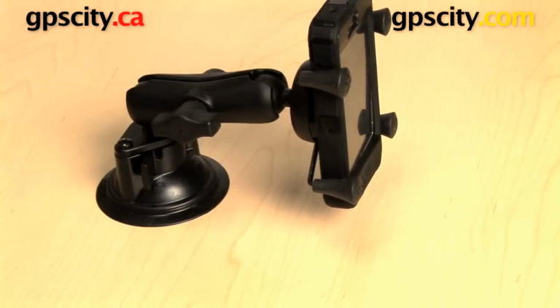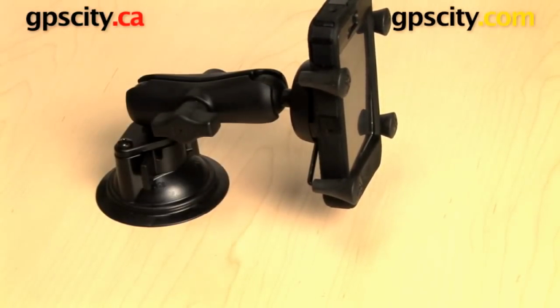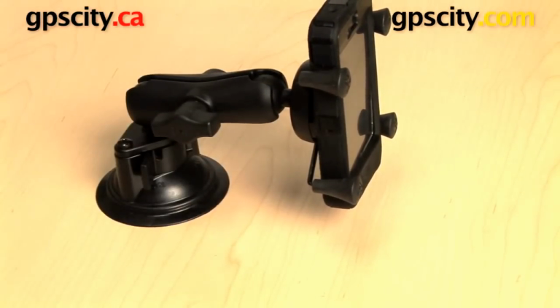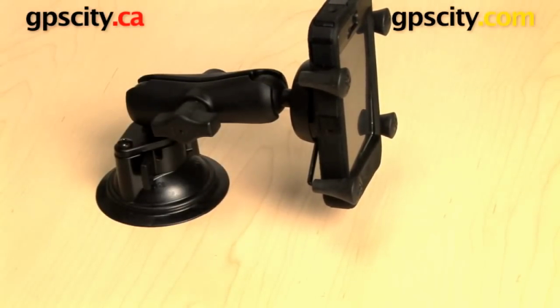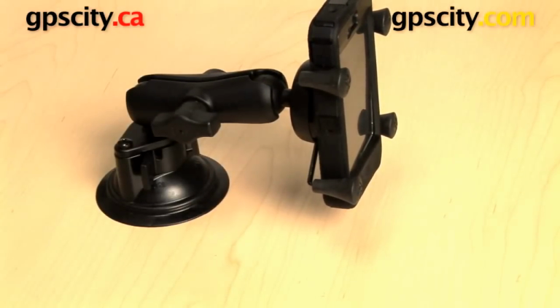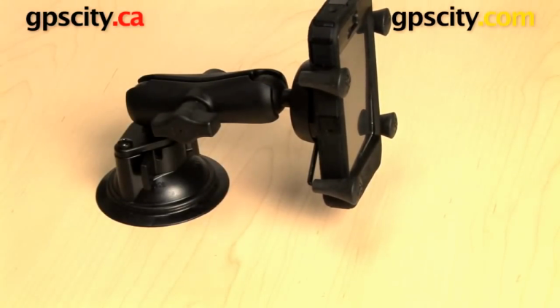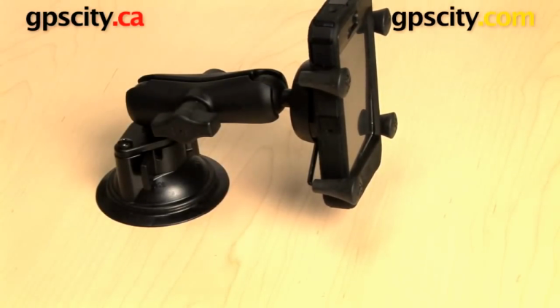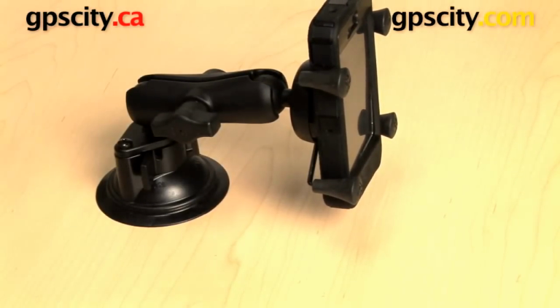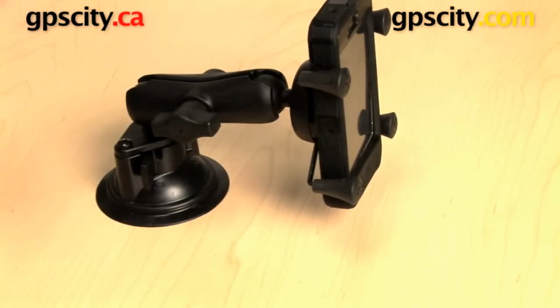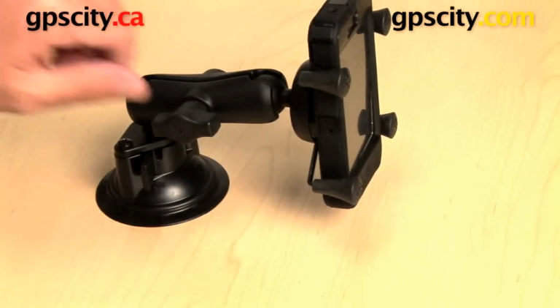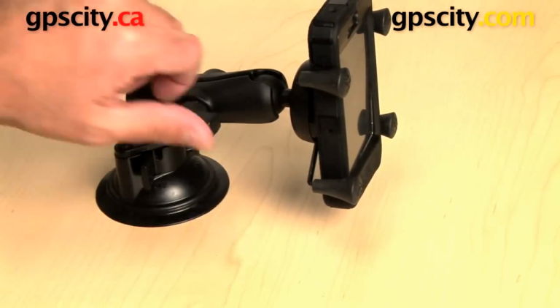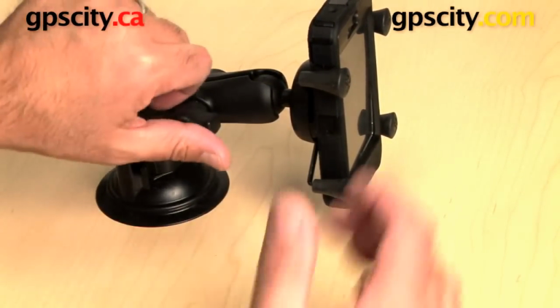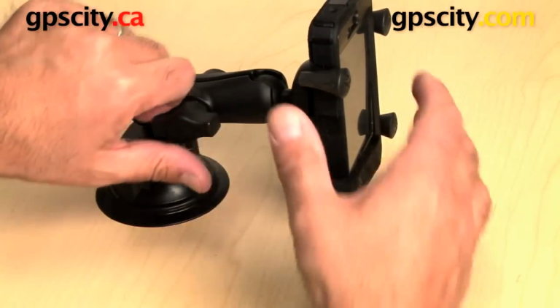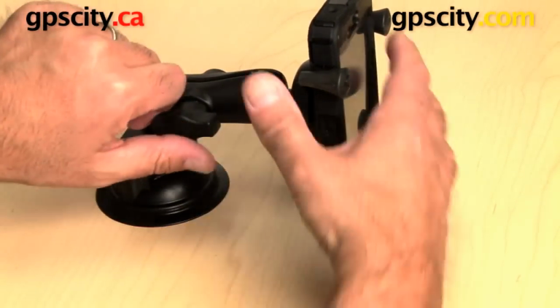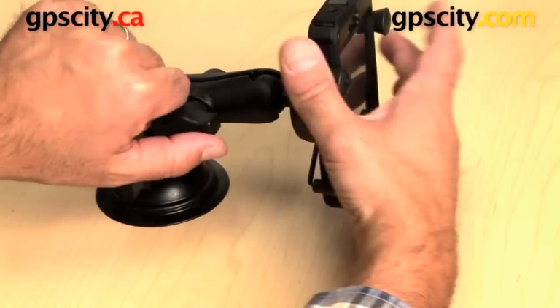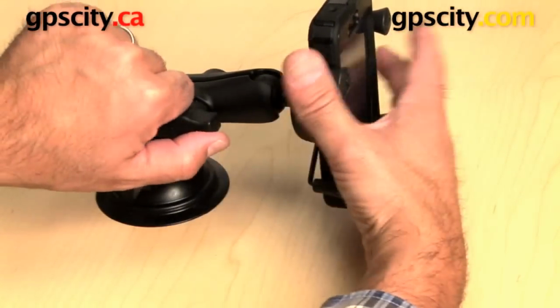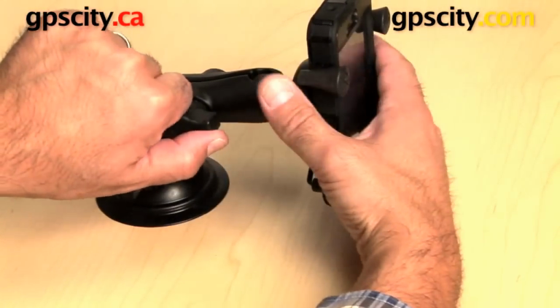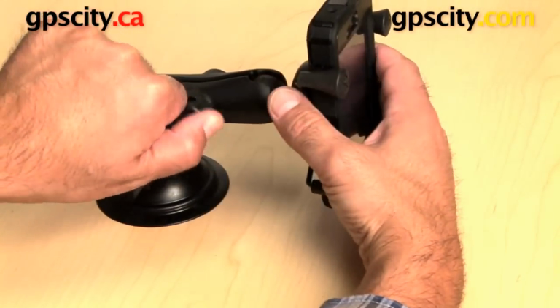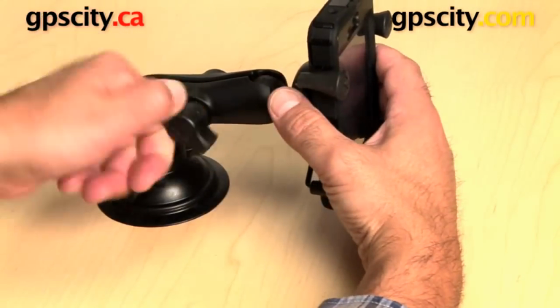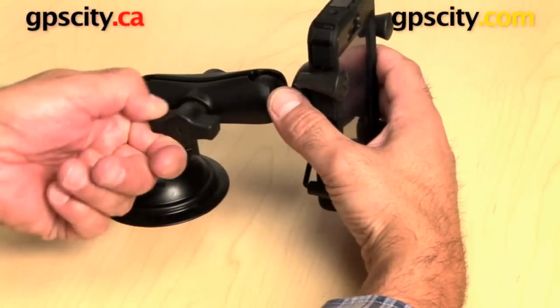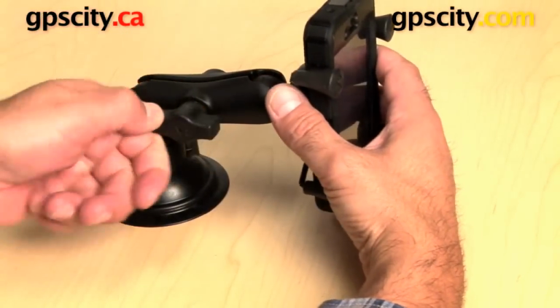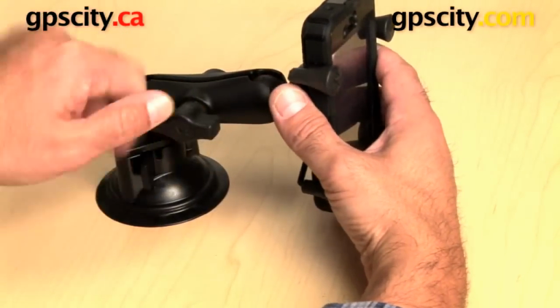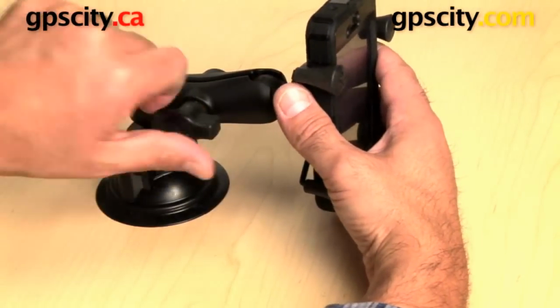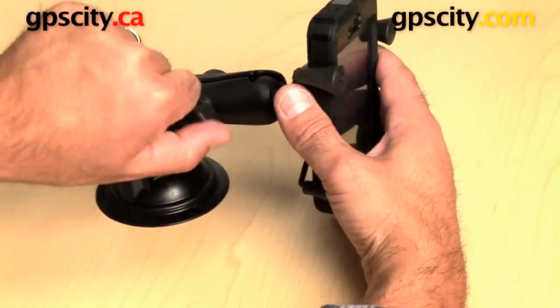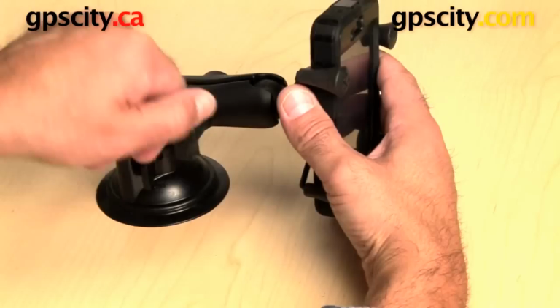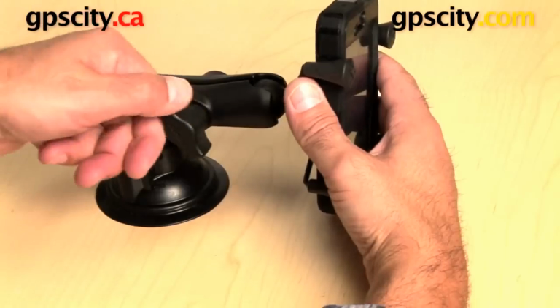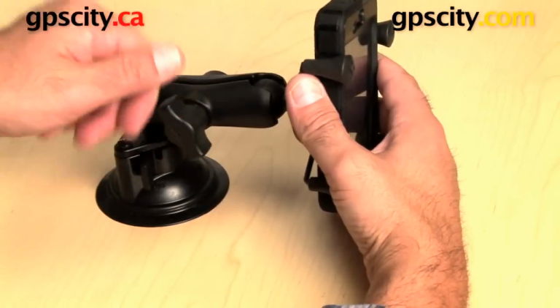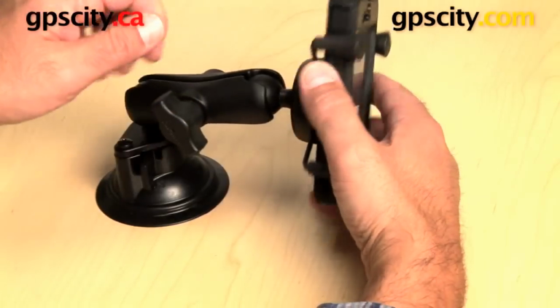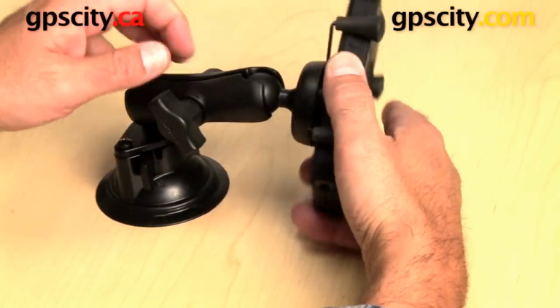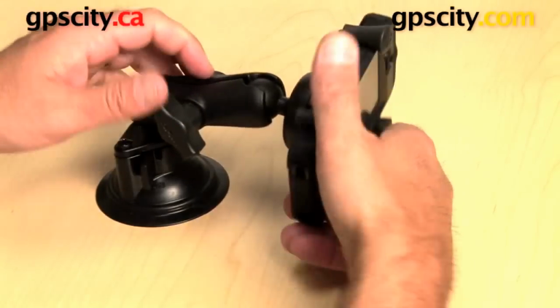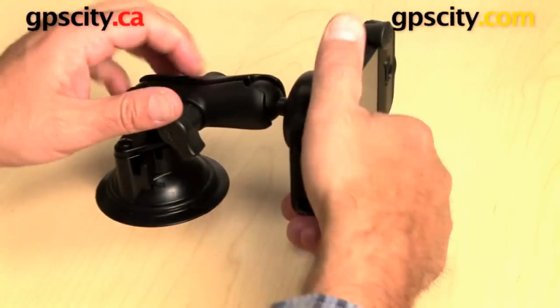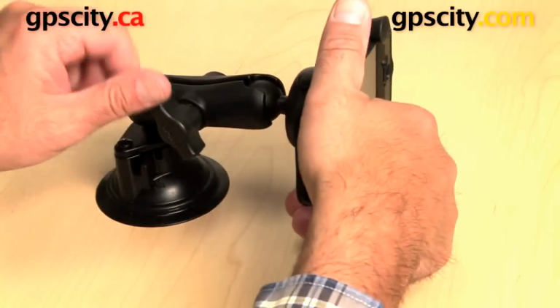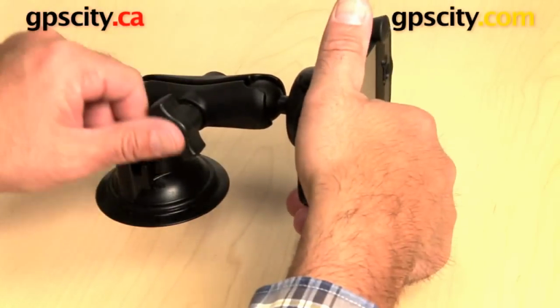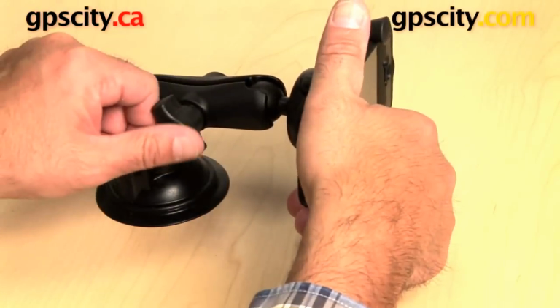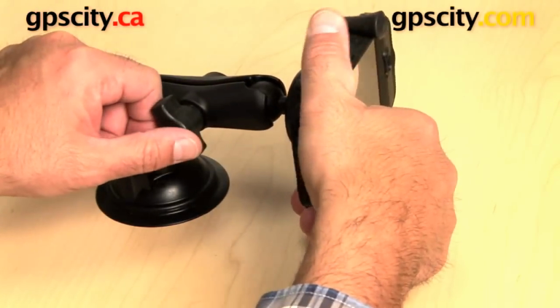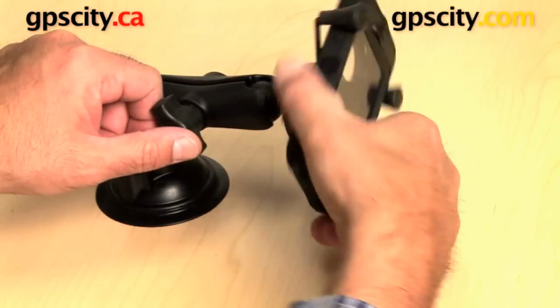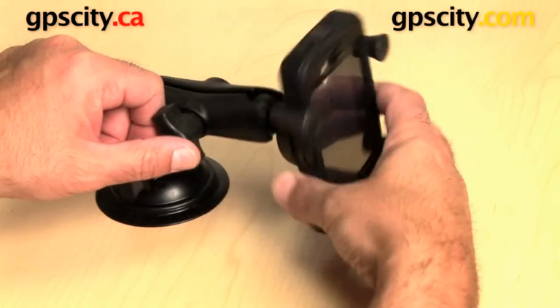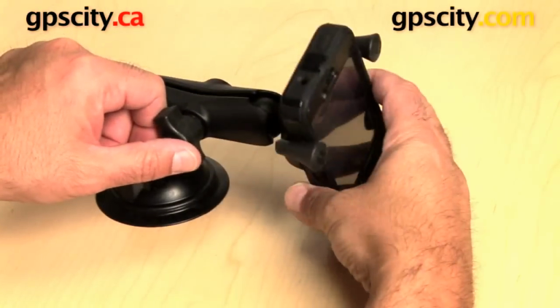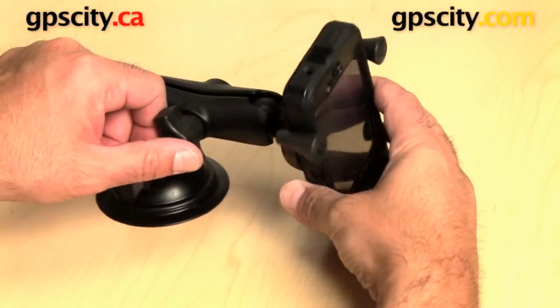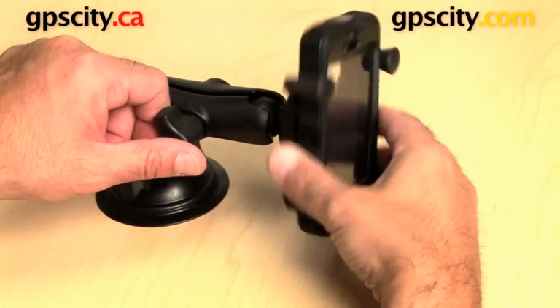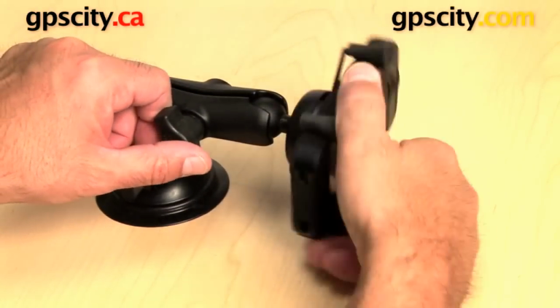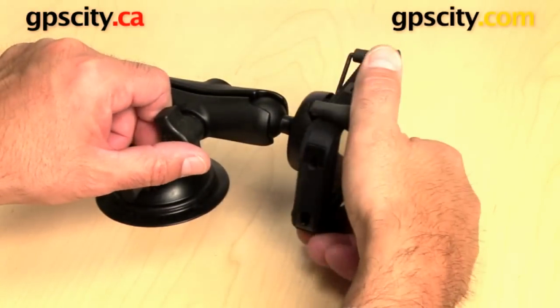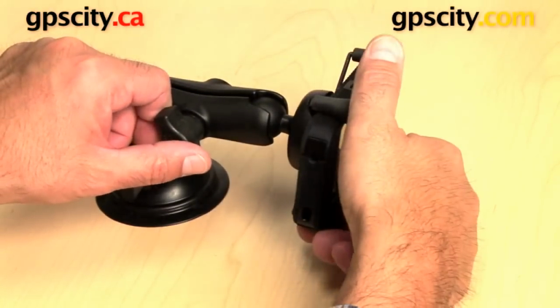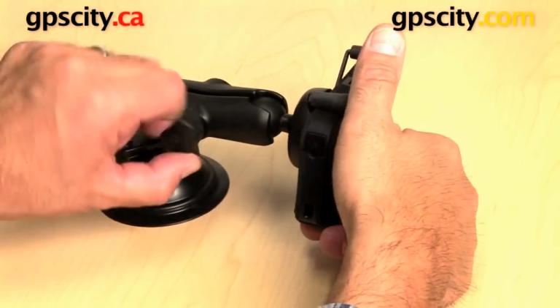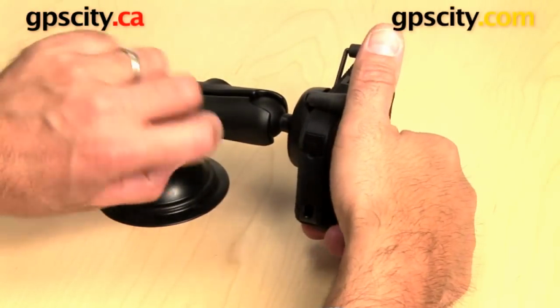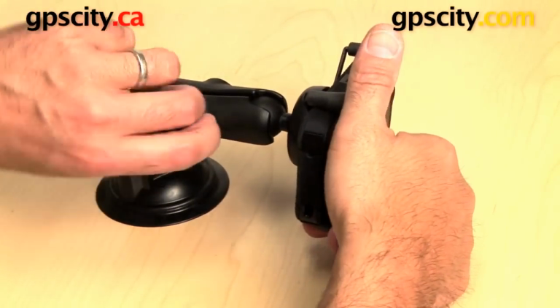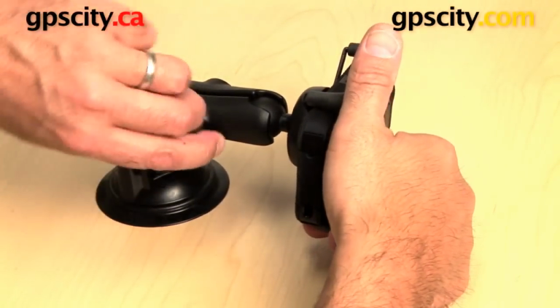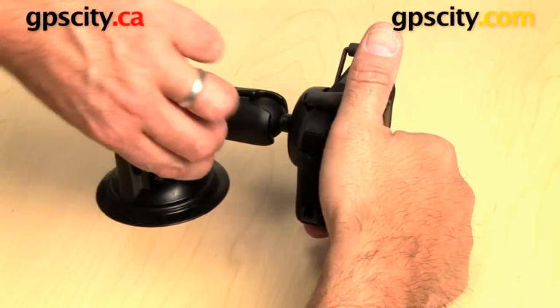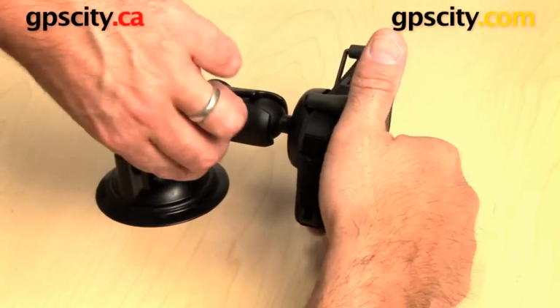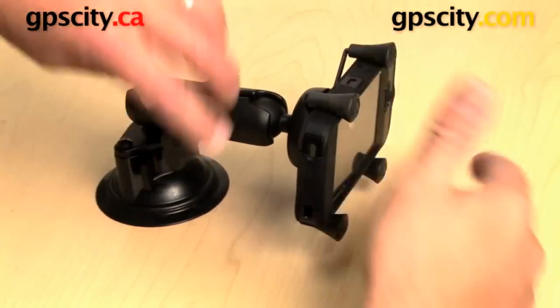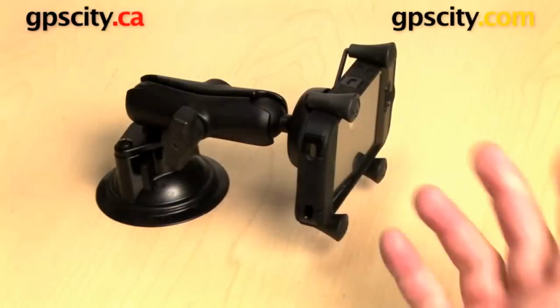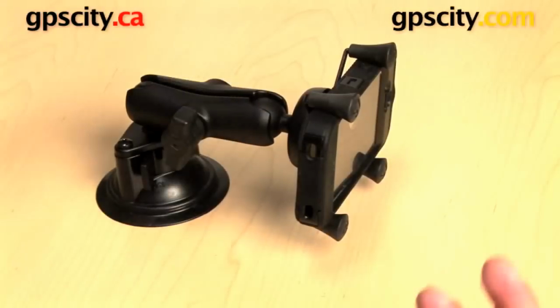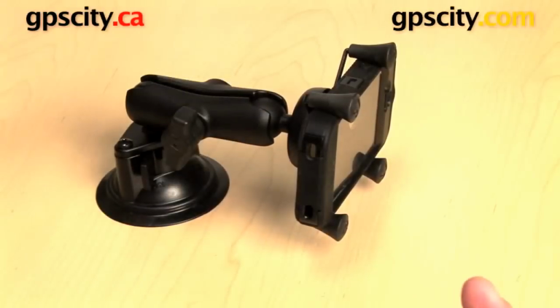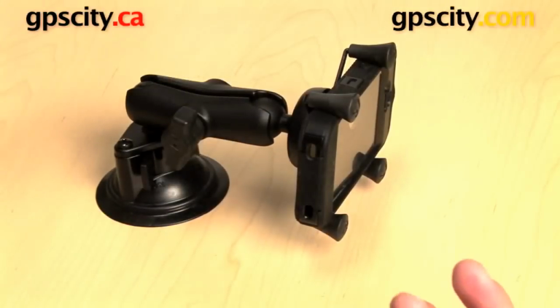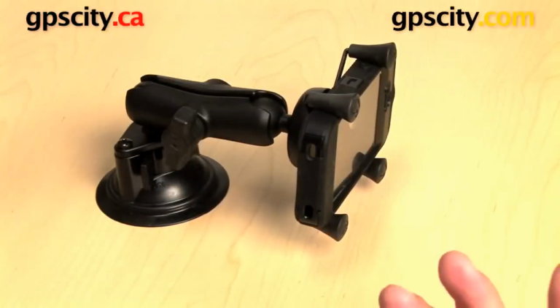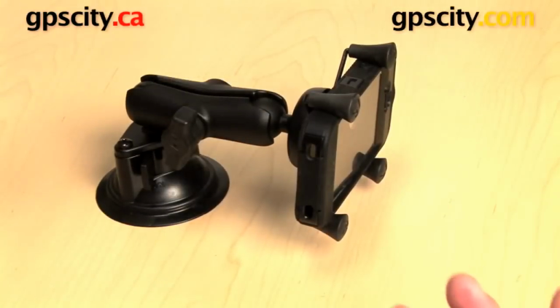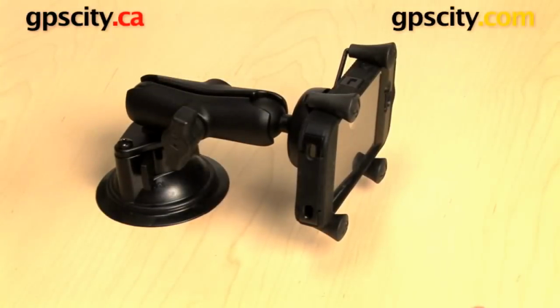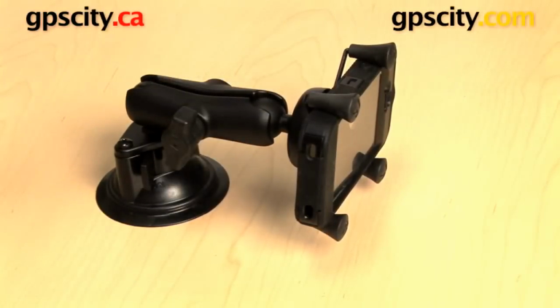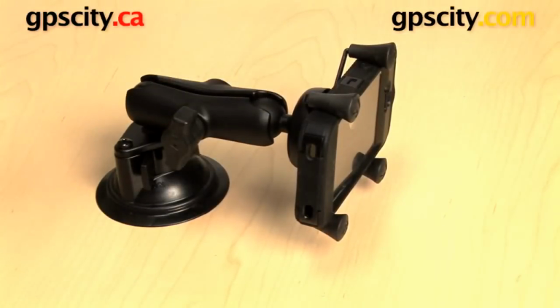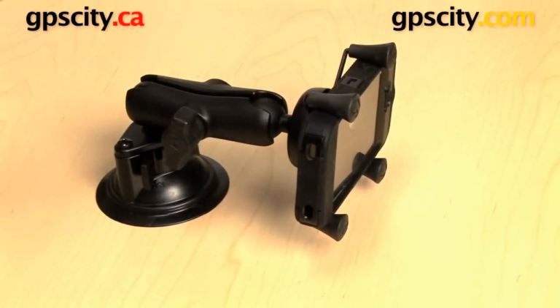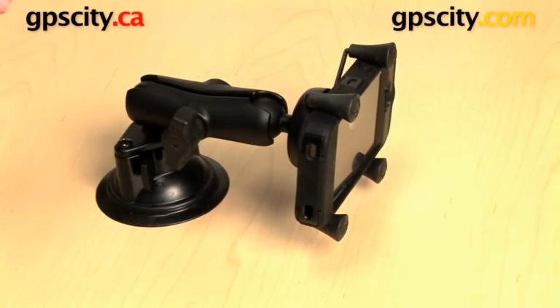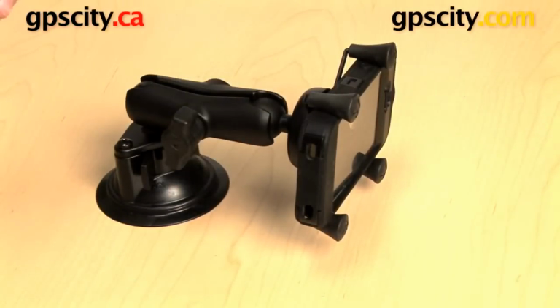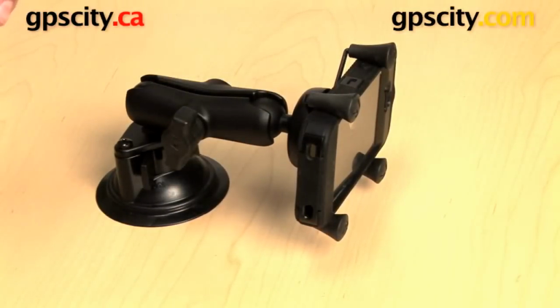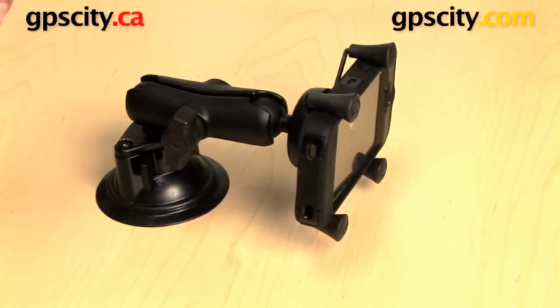Very easy, and with that same mount, you can easily undo the side — portrait, landscape — and lock it in however you want on your phone.